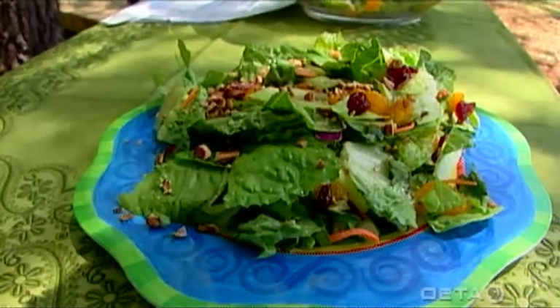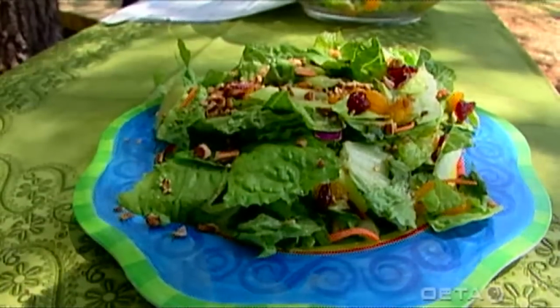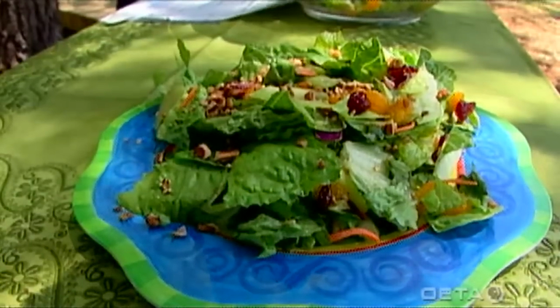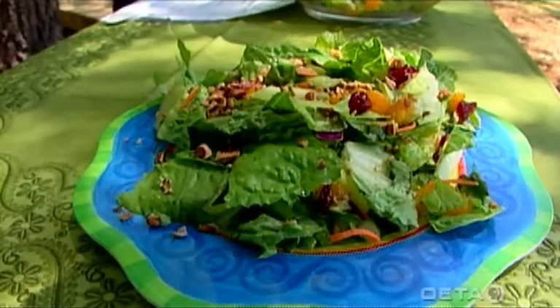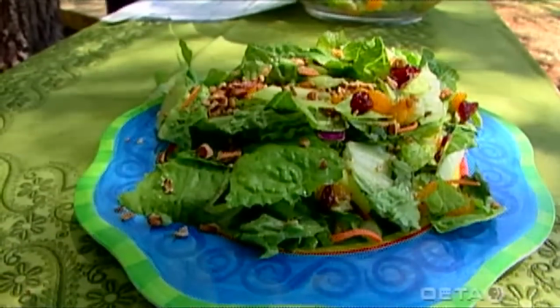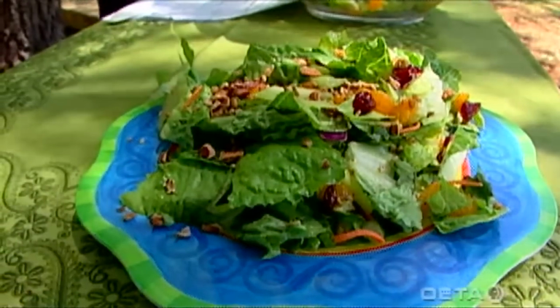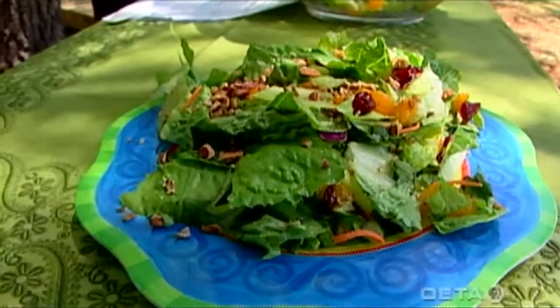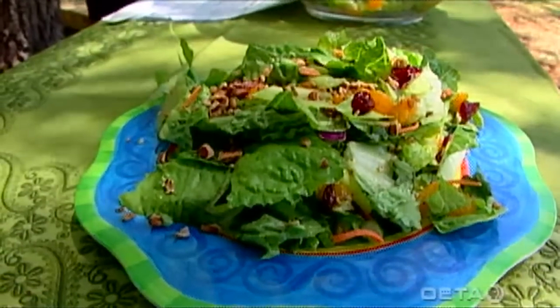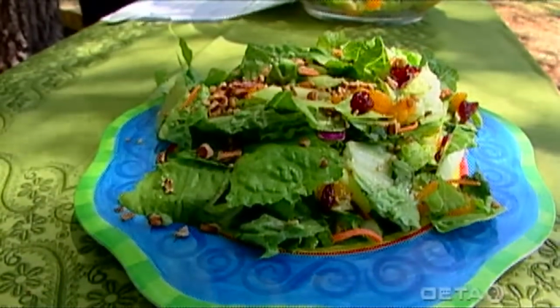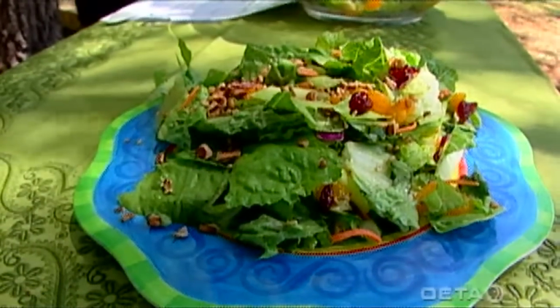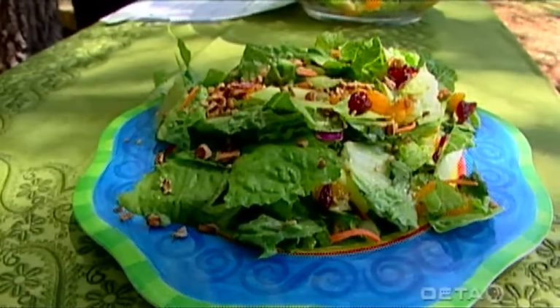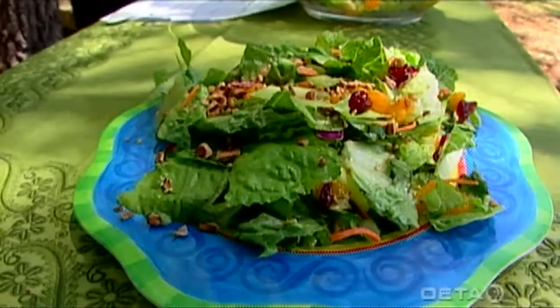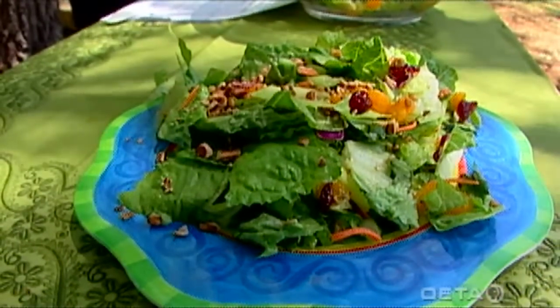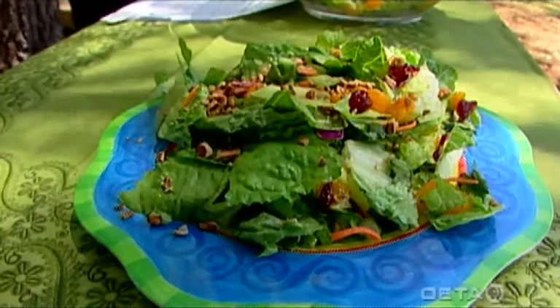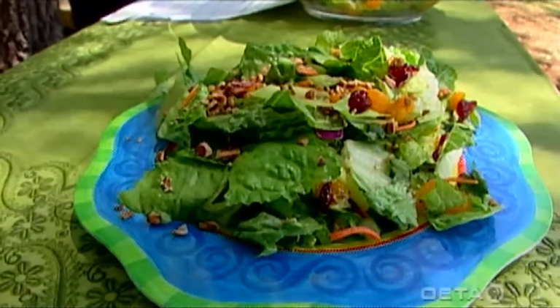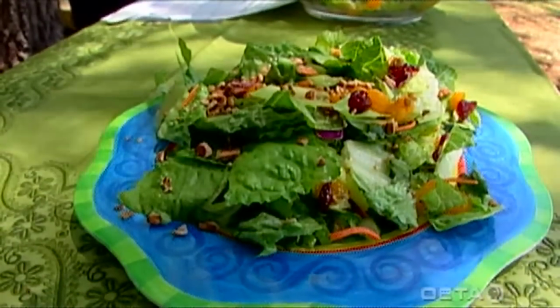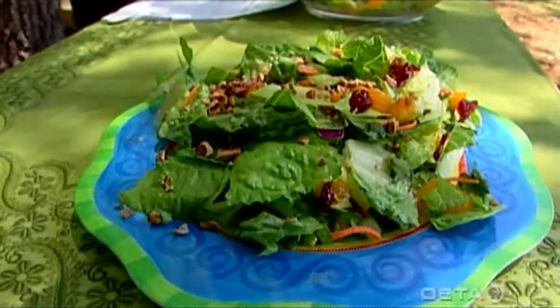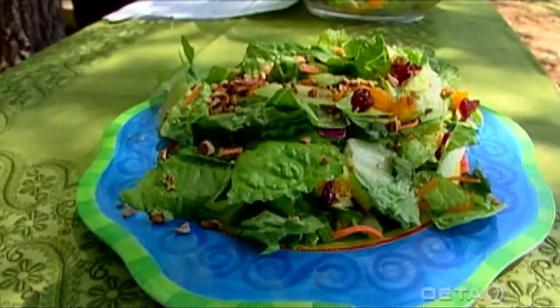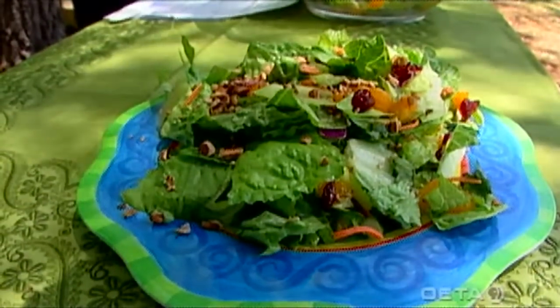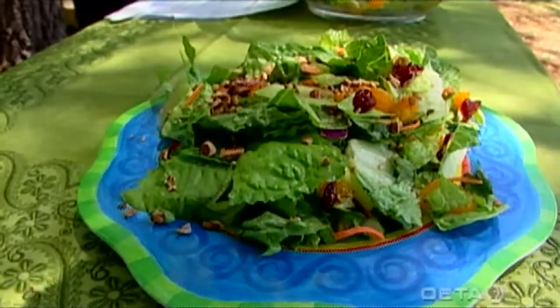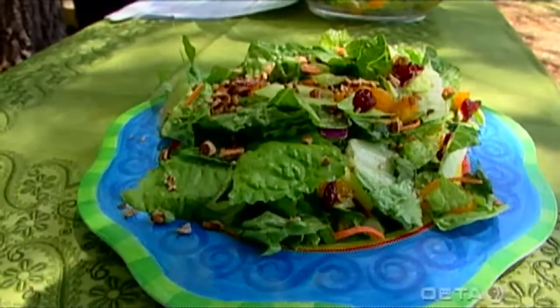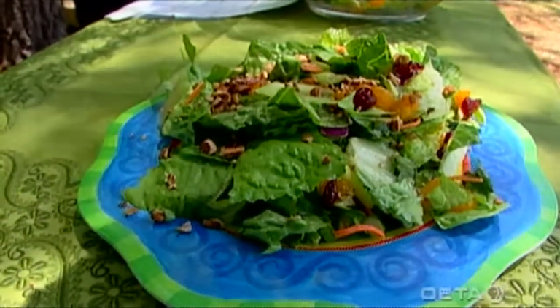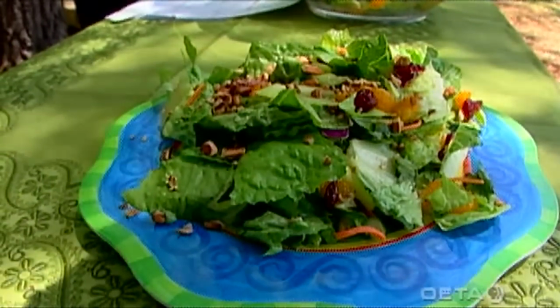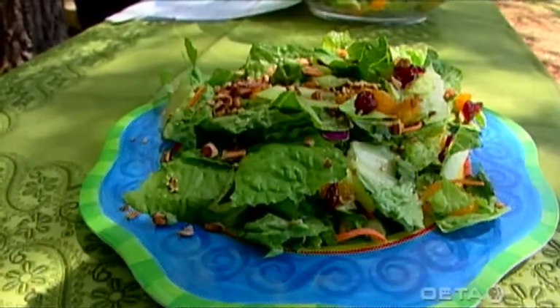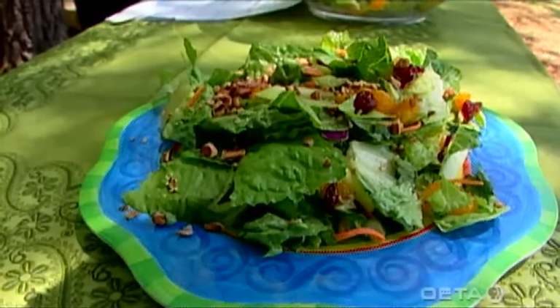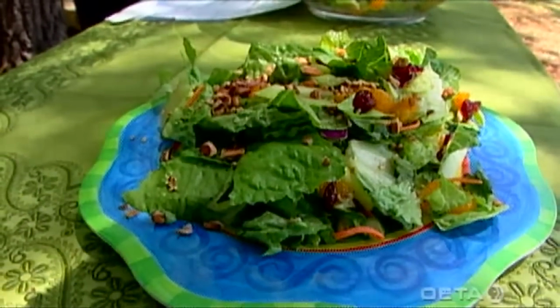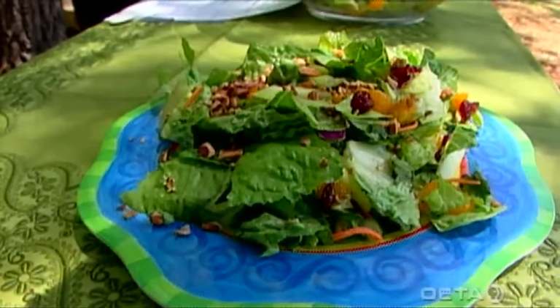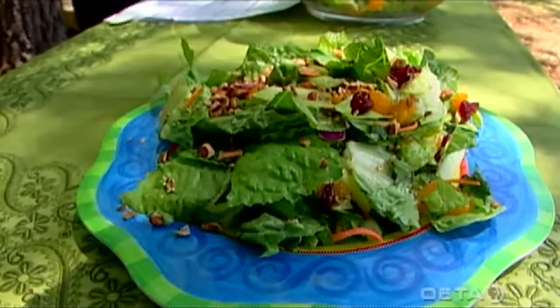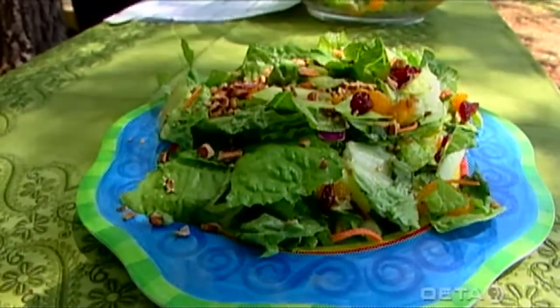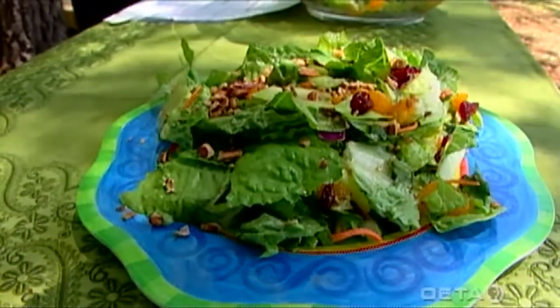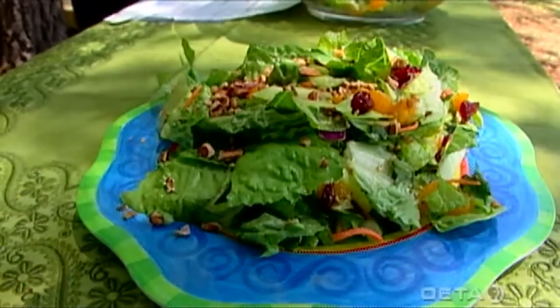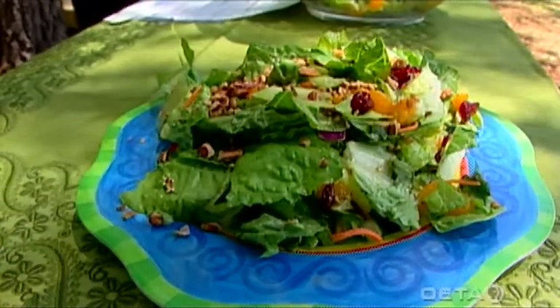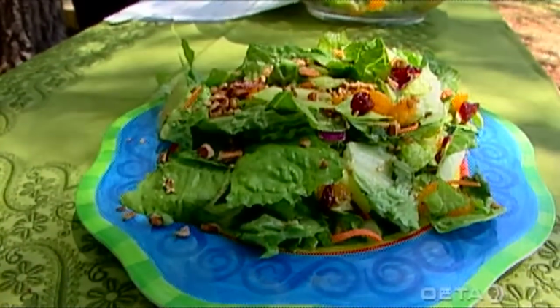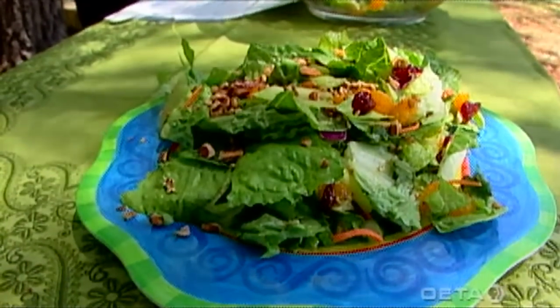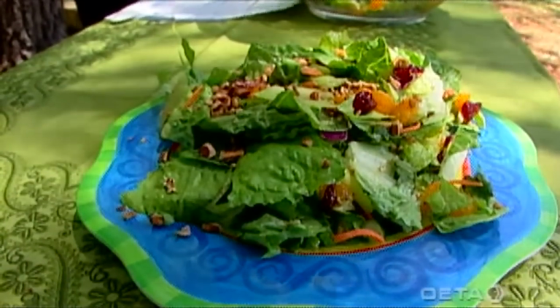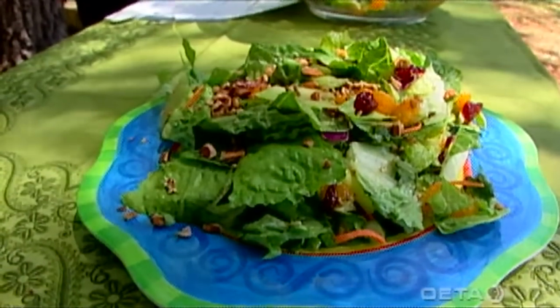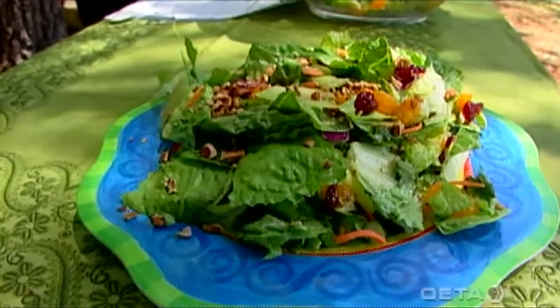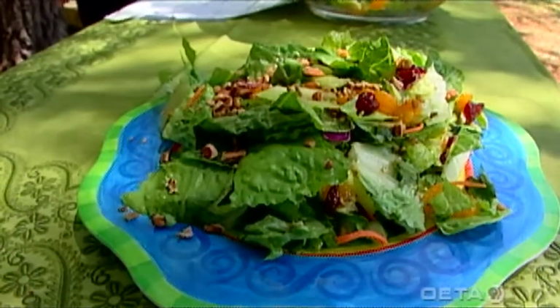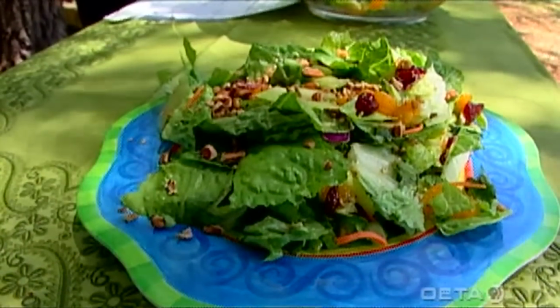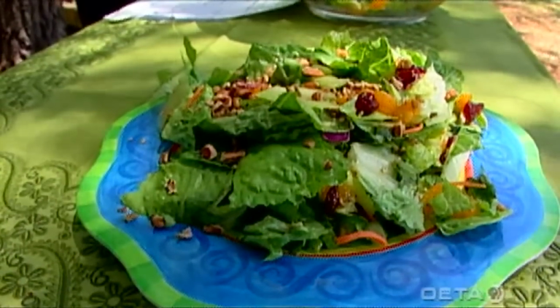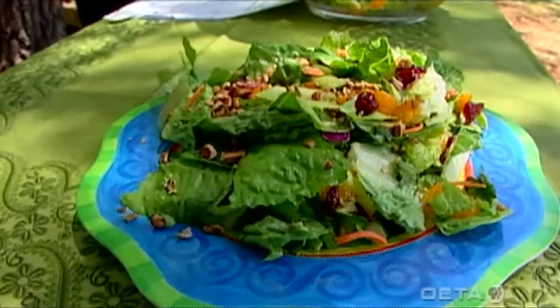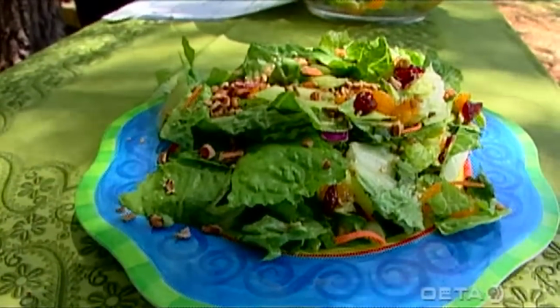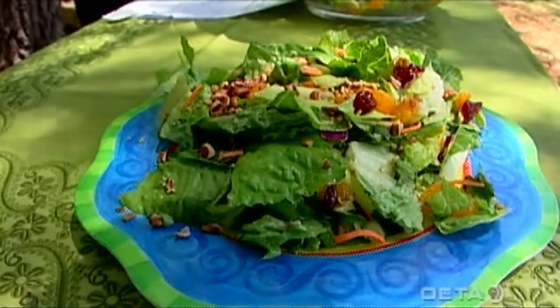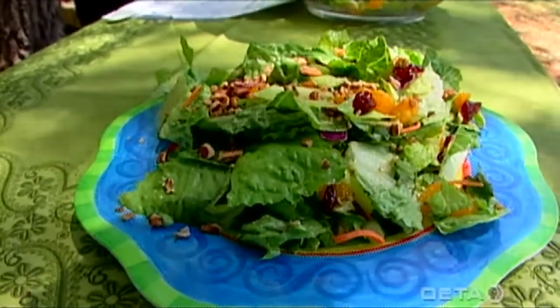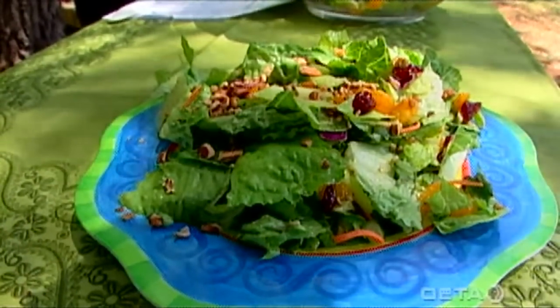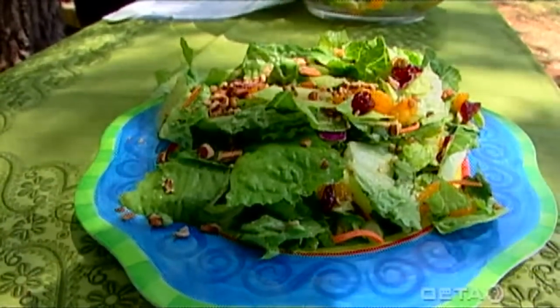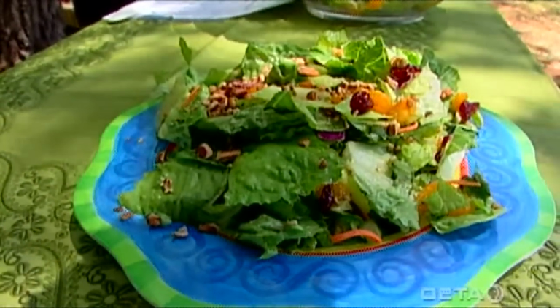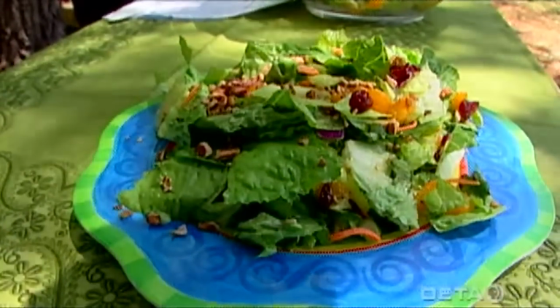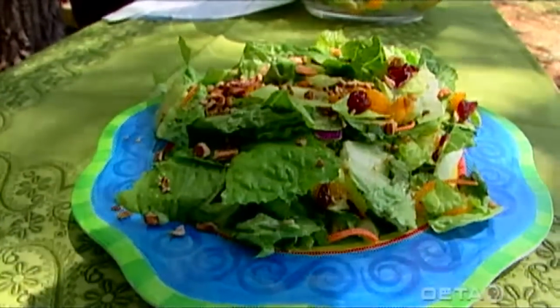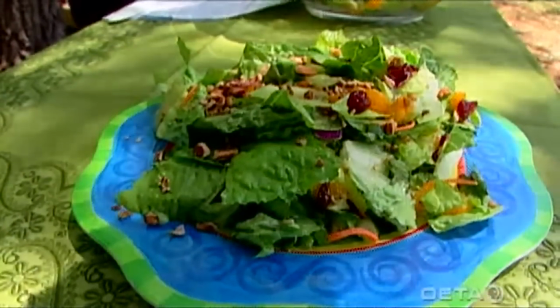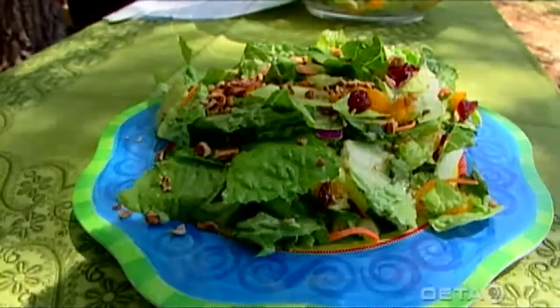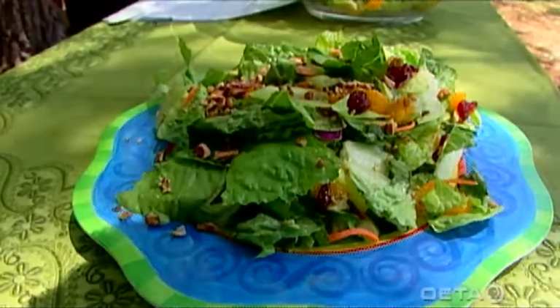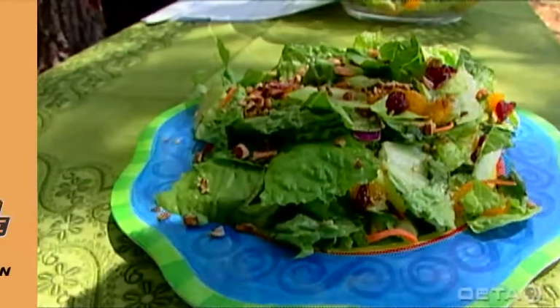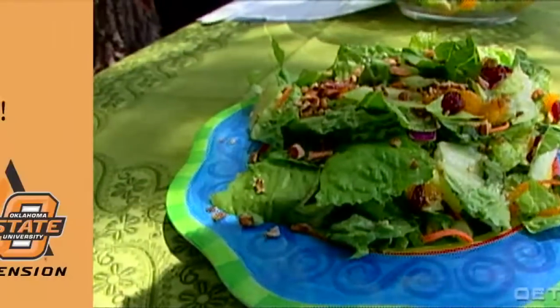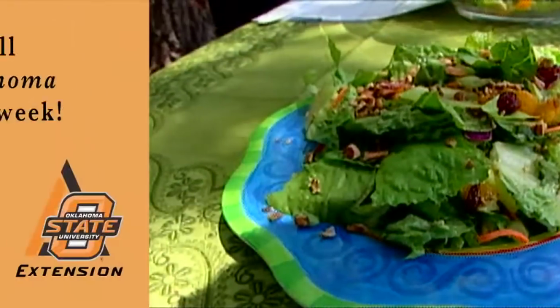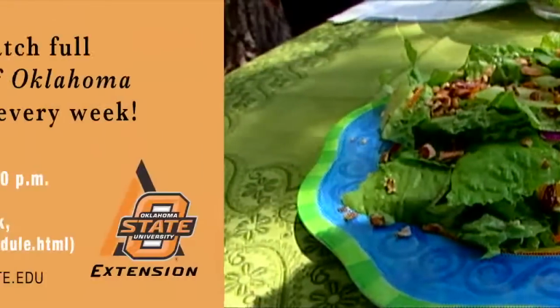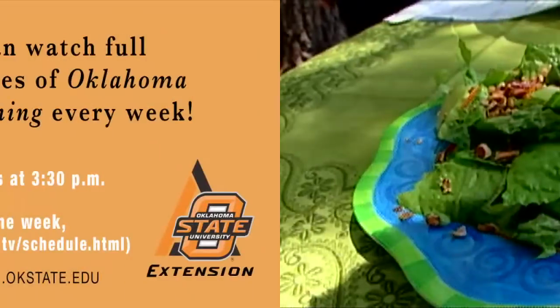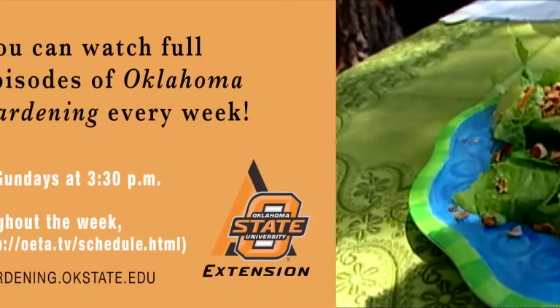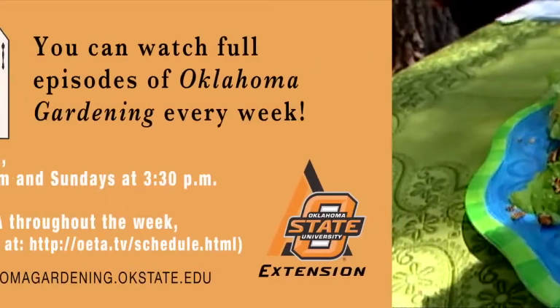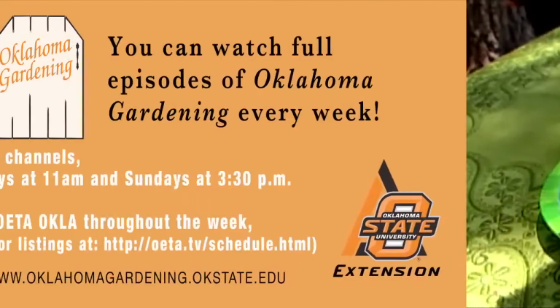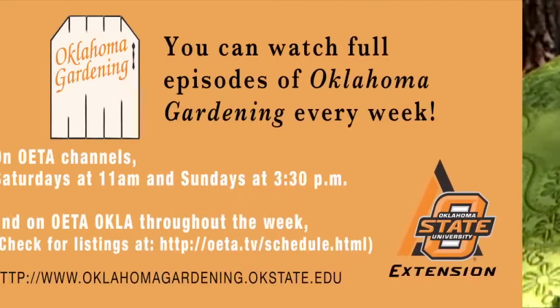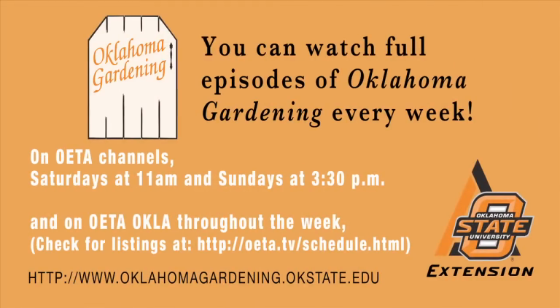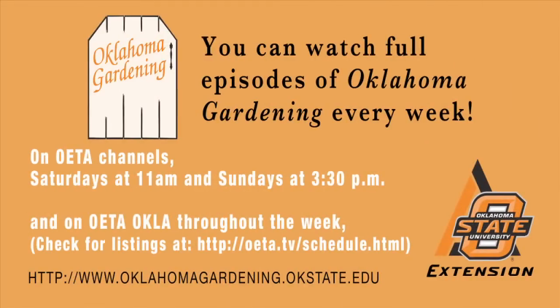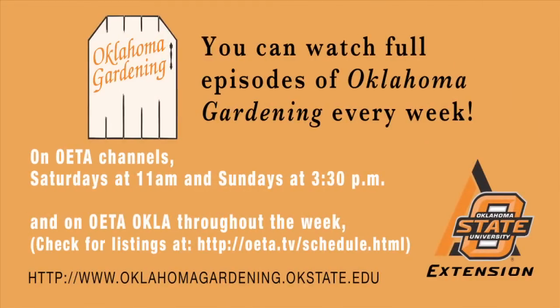Again, this is Mandarin salad. You can do this instead of running to the fast food restaurant. For Oklahoma Gardening, this is Barbara Korn.